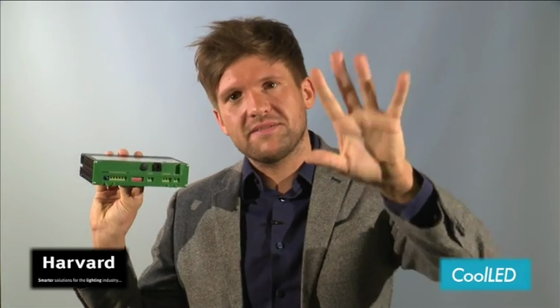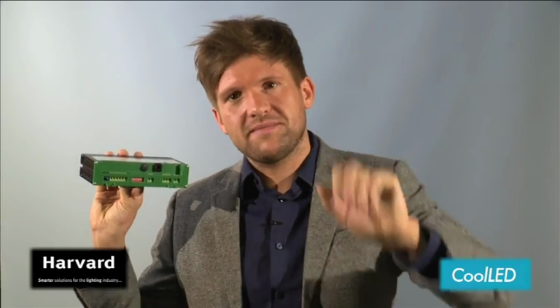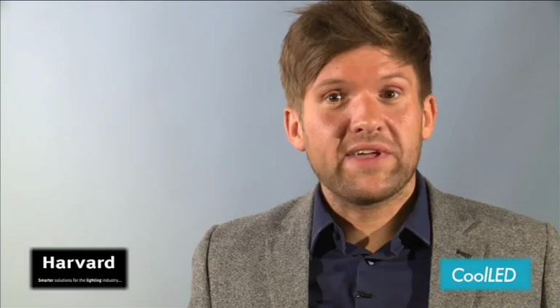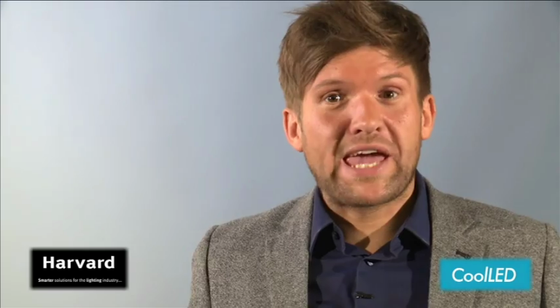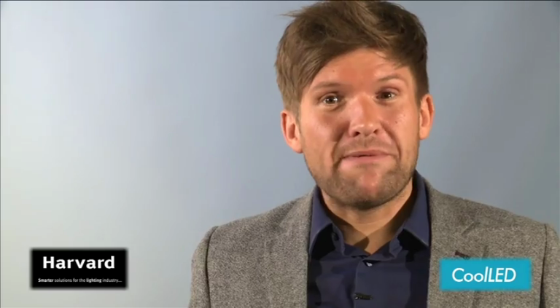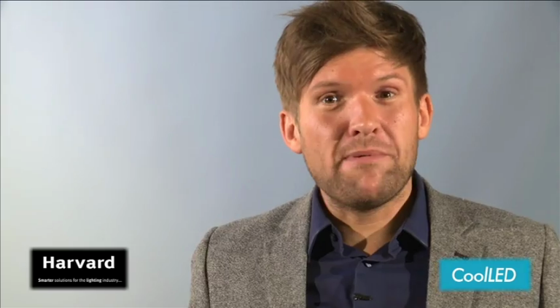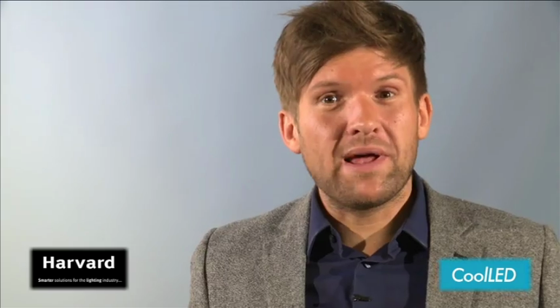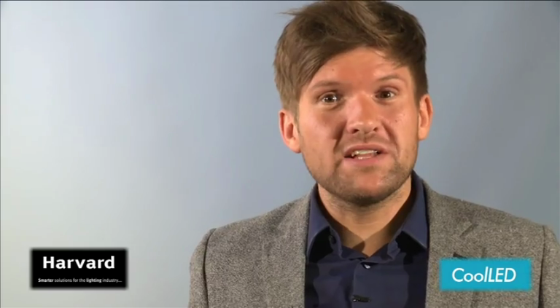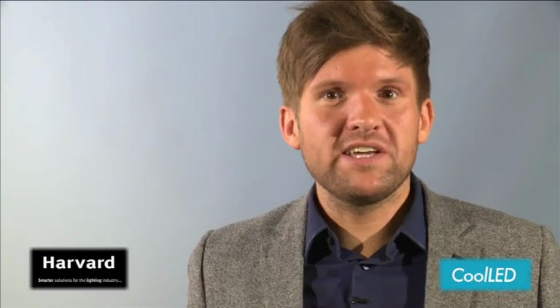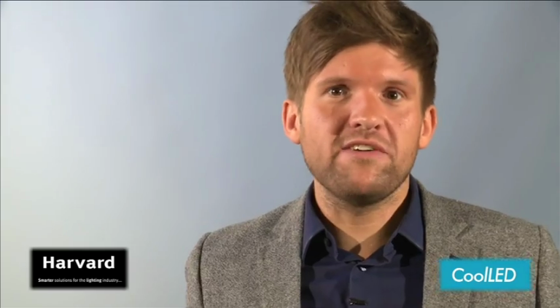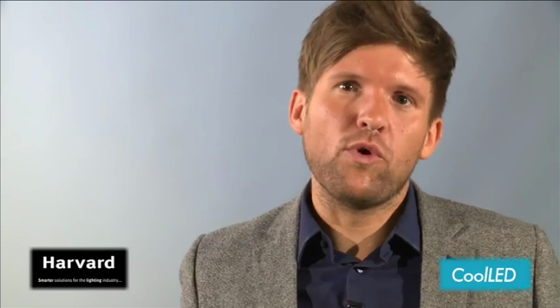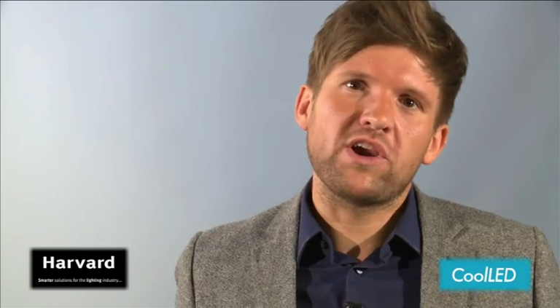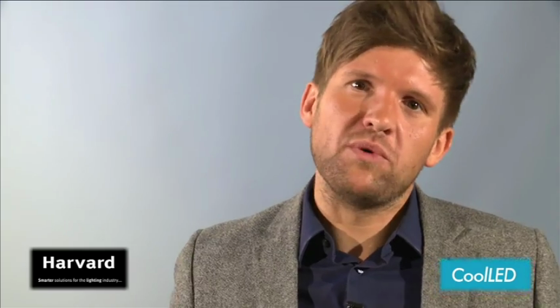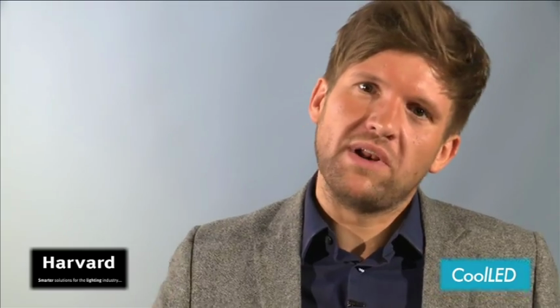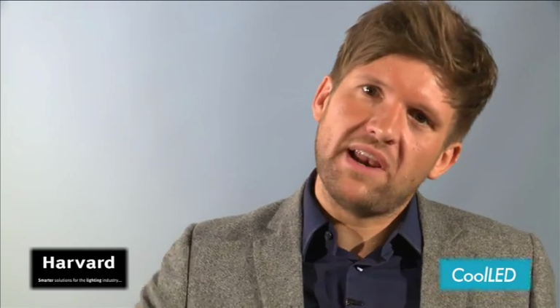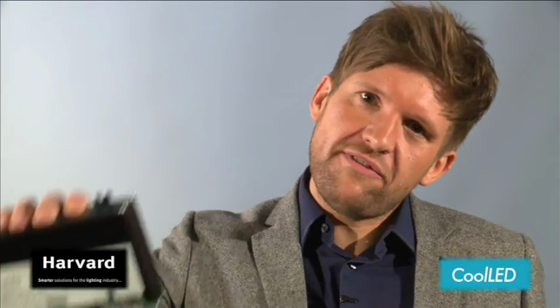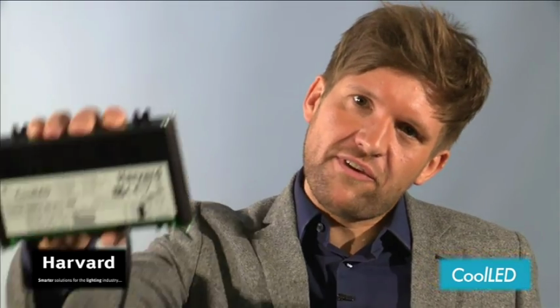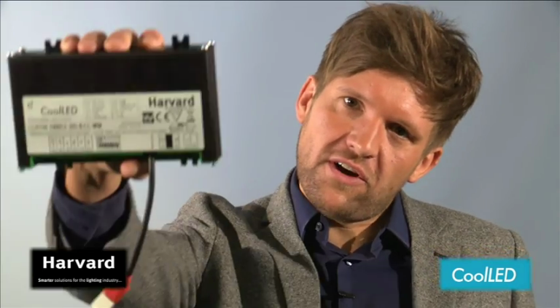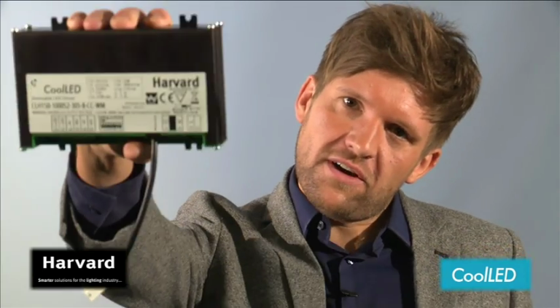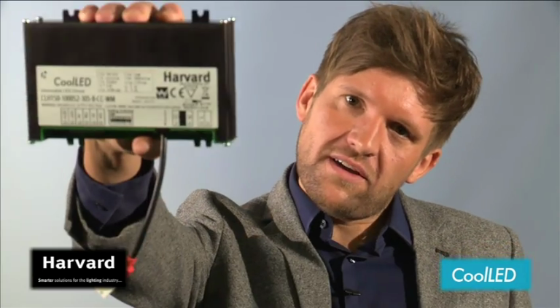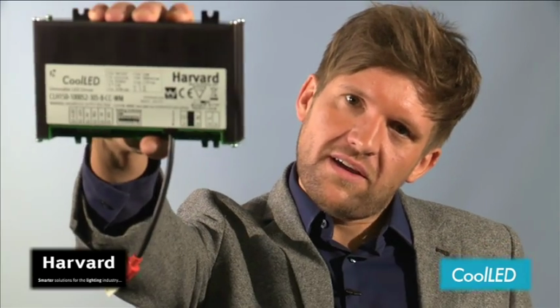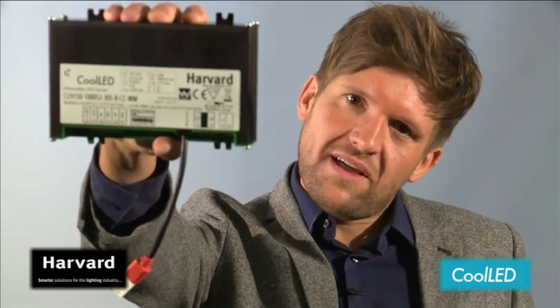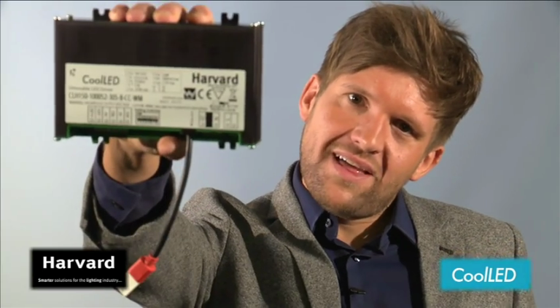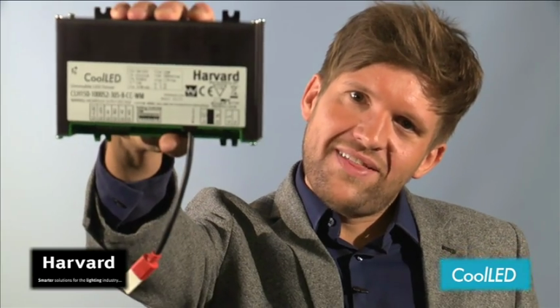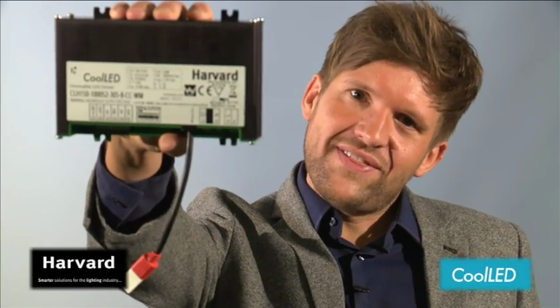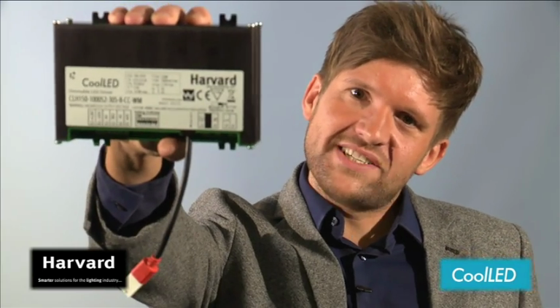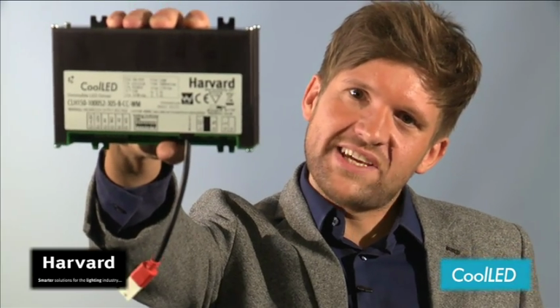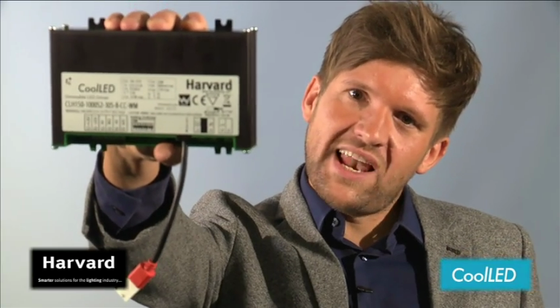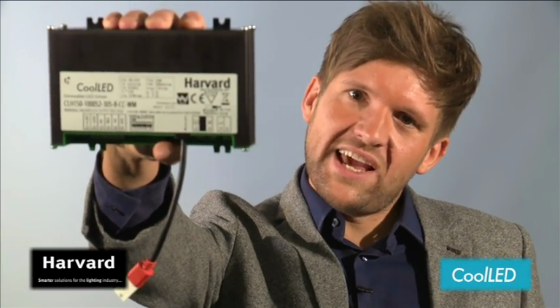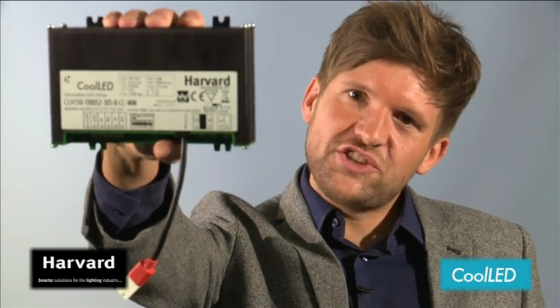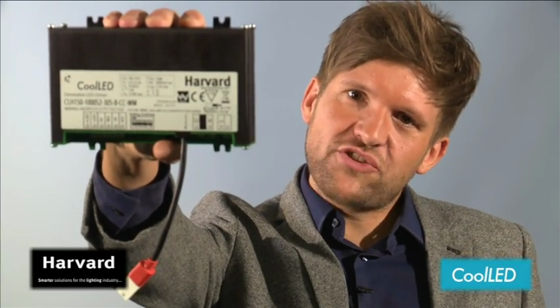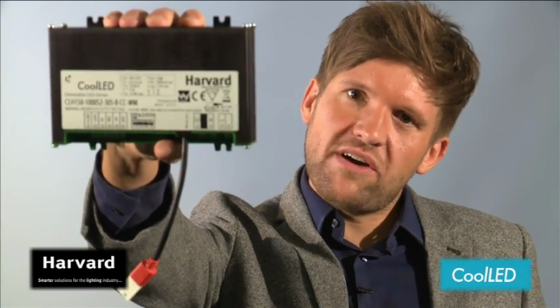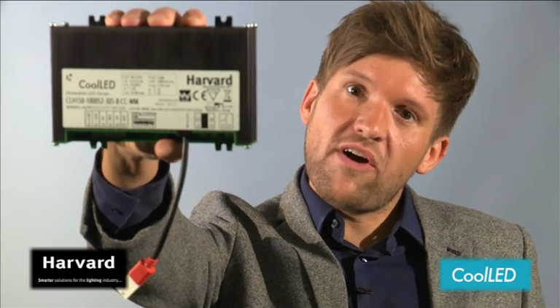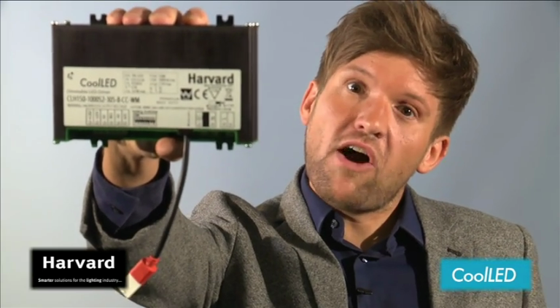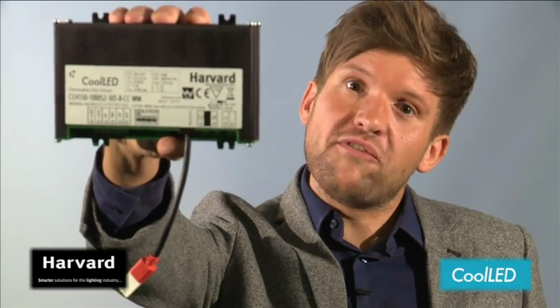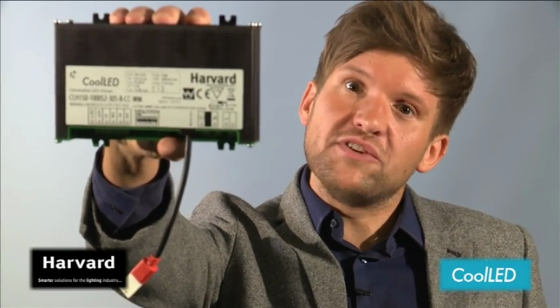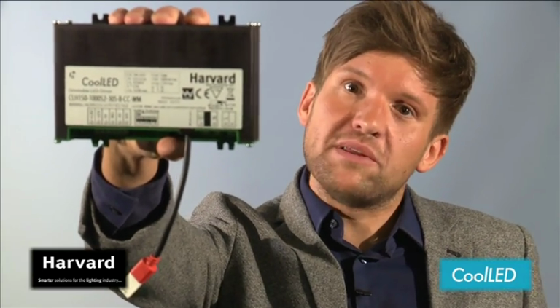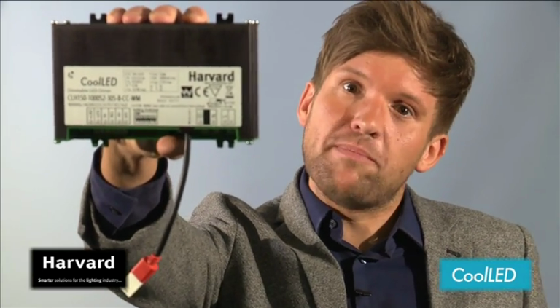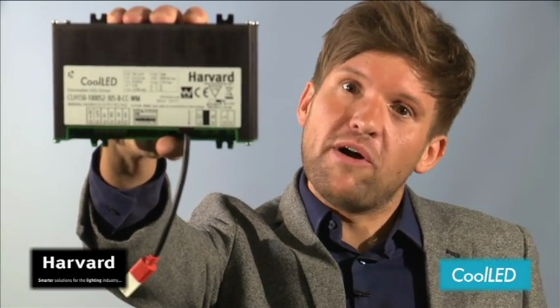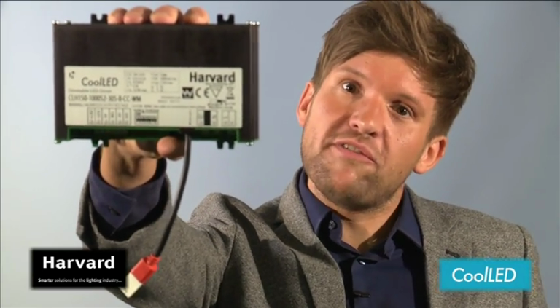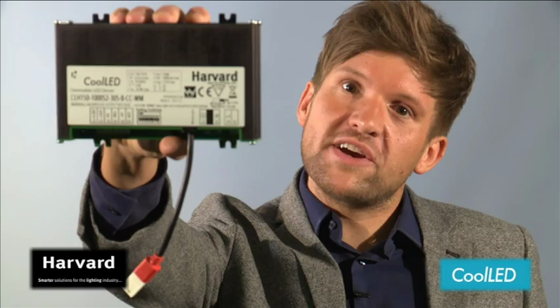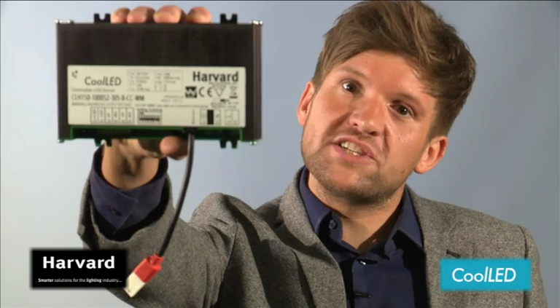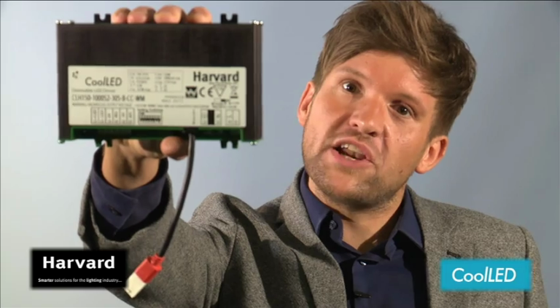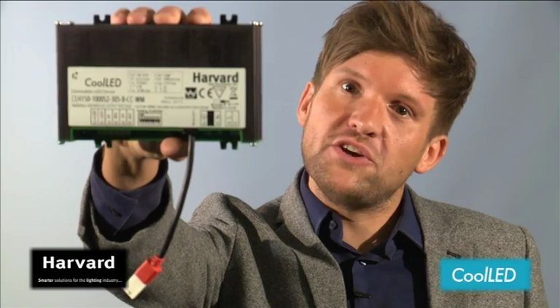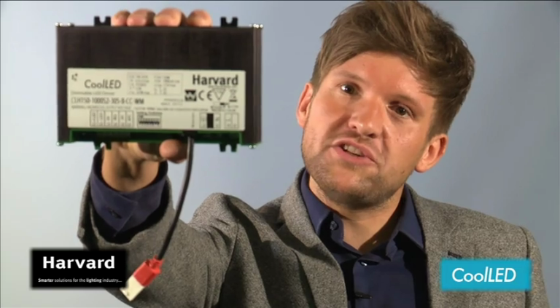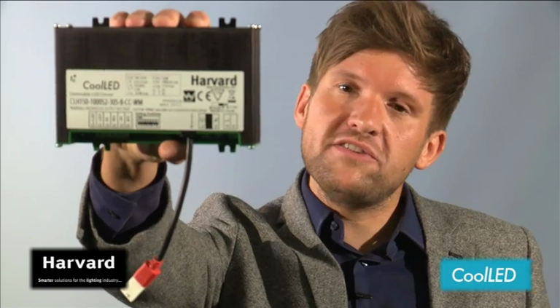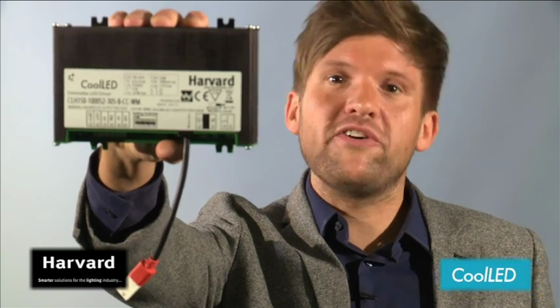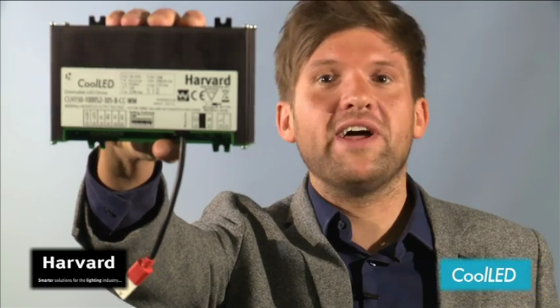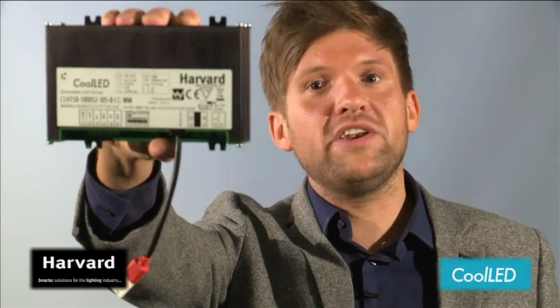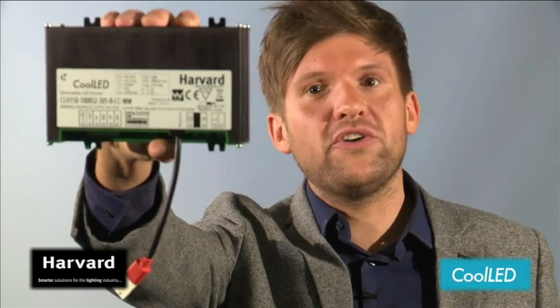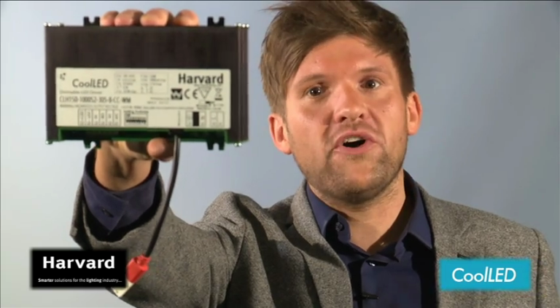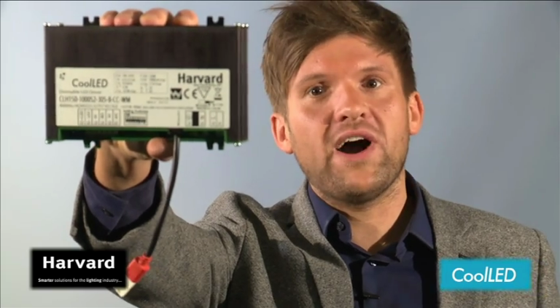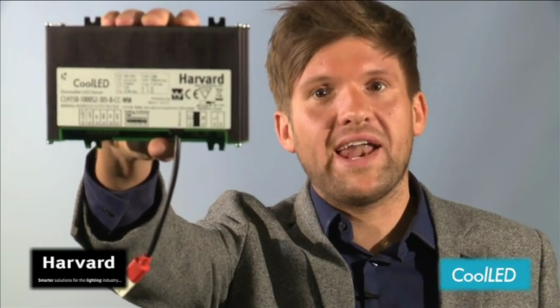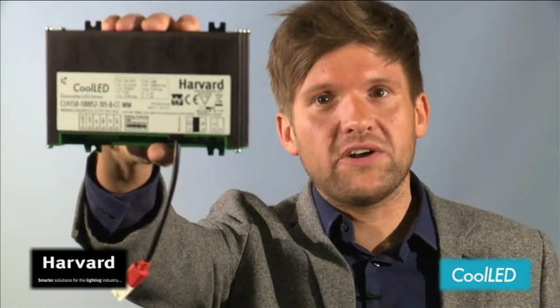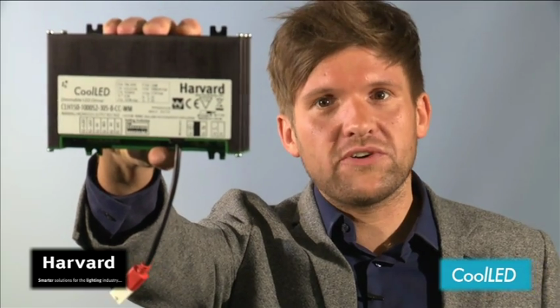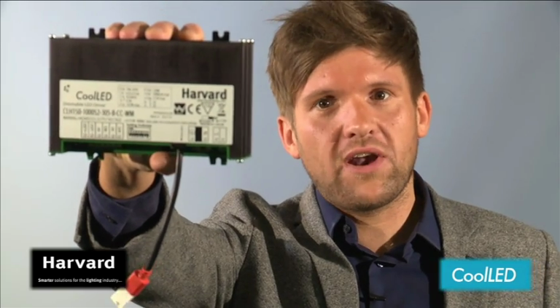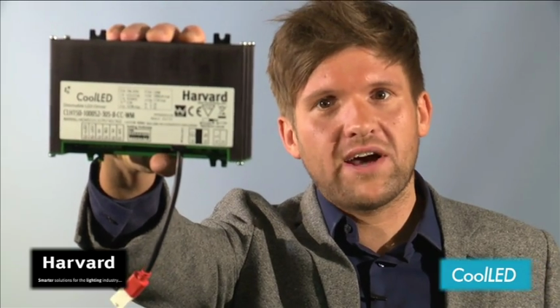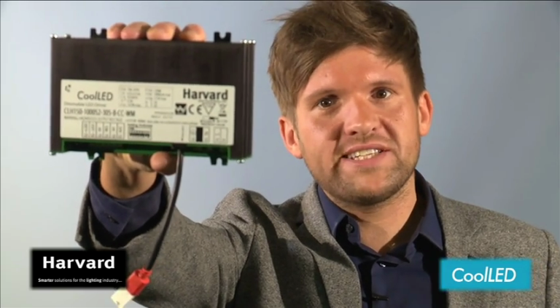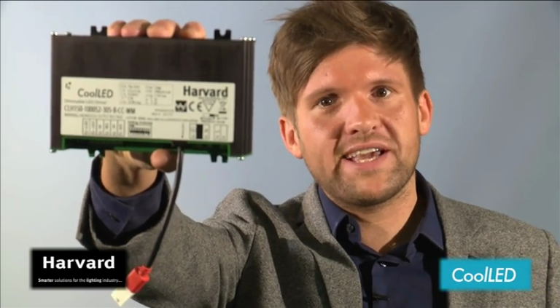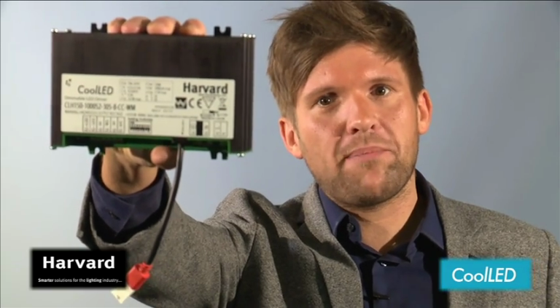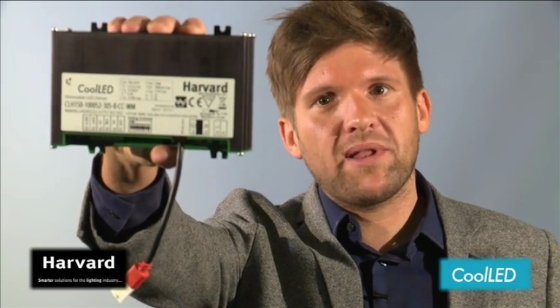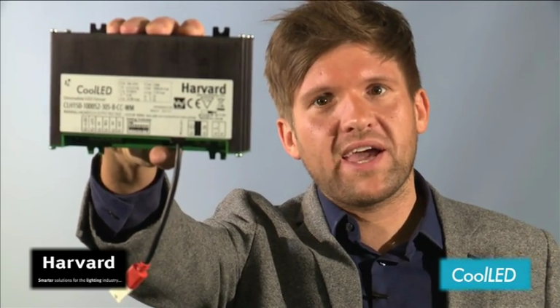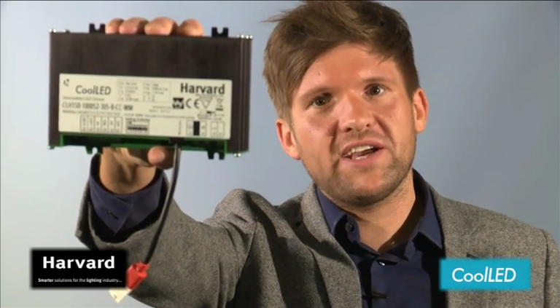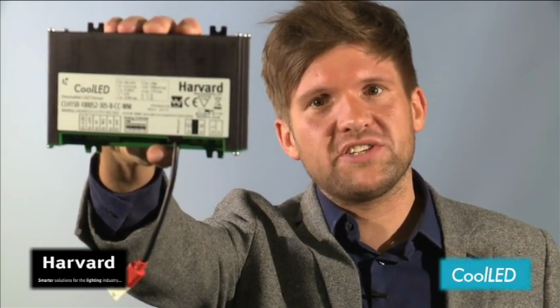And with the capability of working with a leaf nut, the CLH driver offers the perfect solution for indoor and outdoor lighting applications.